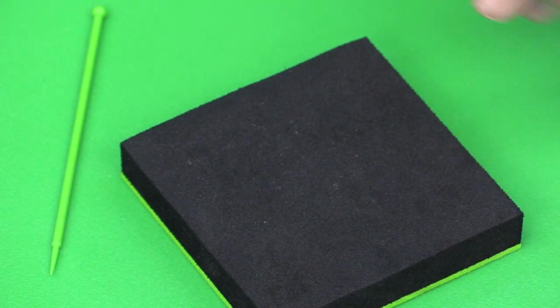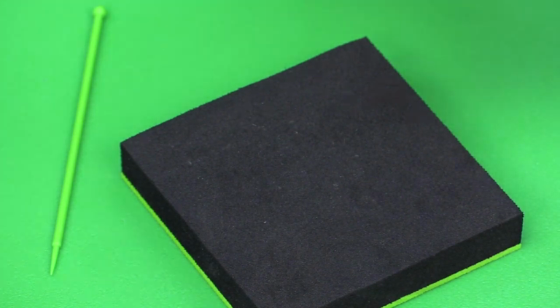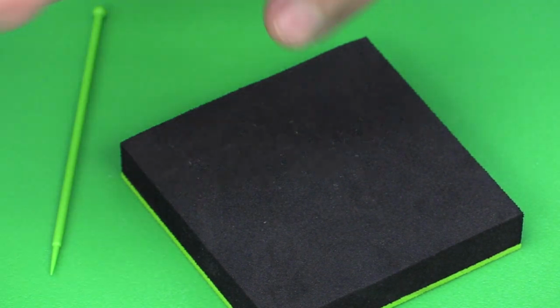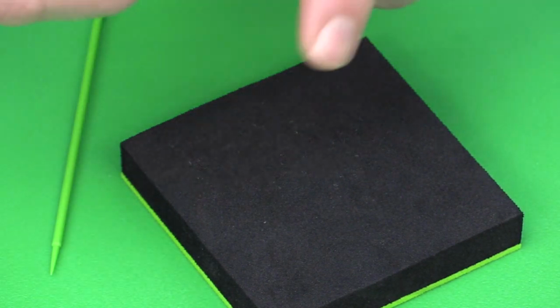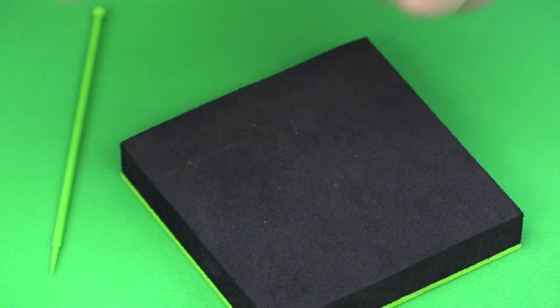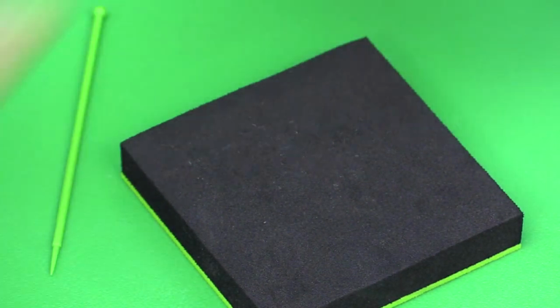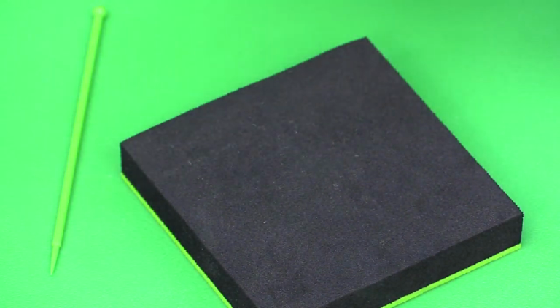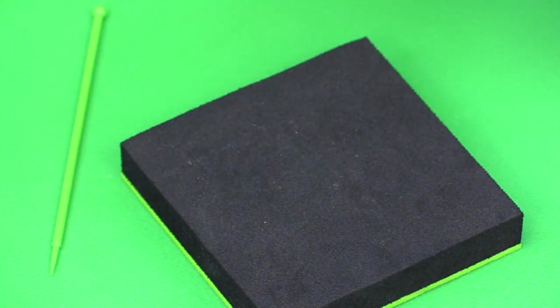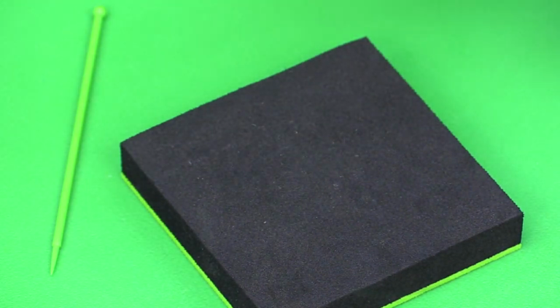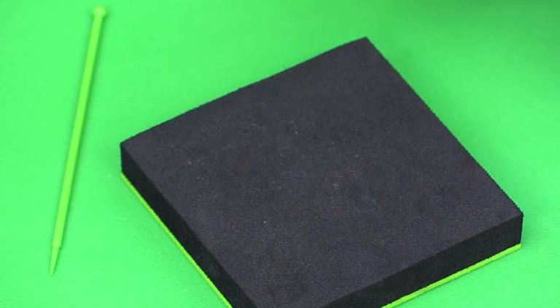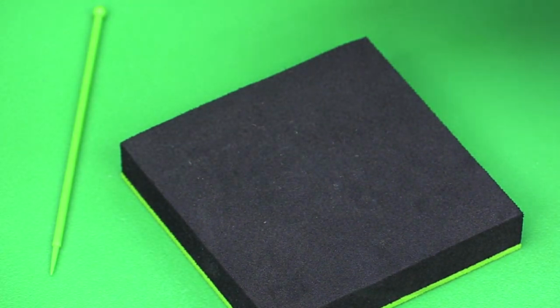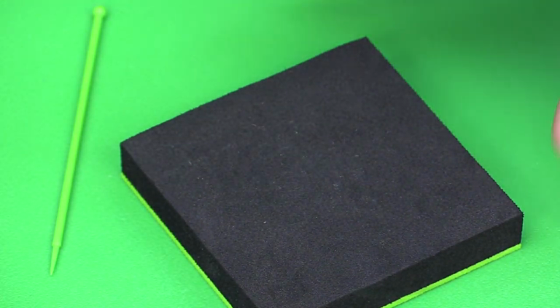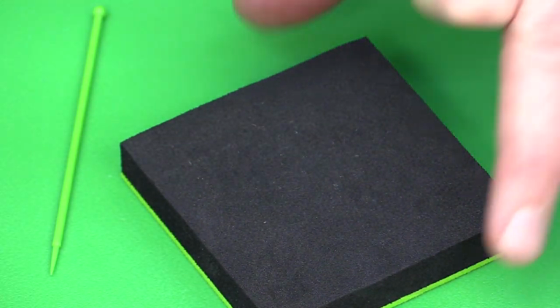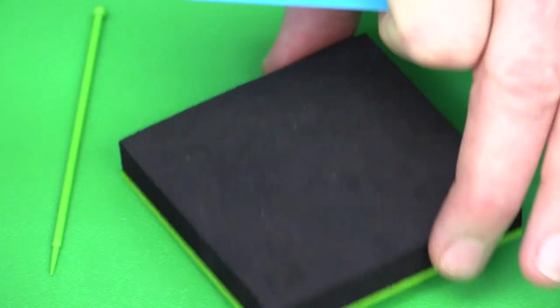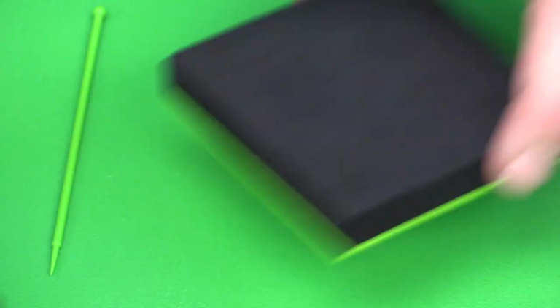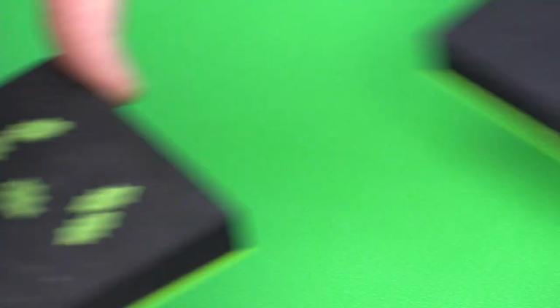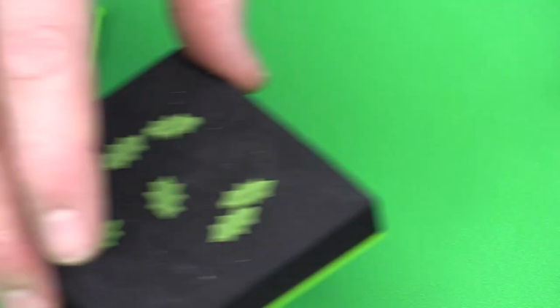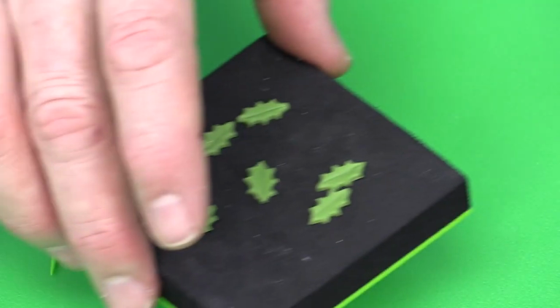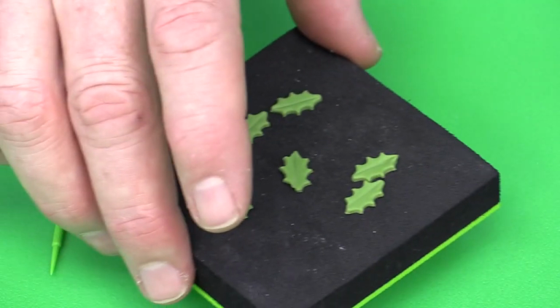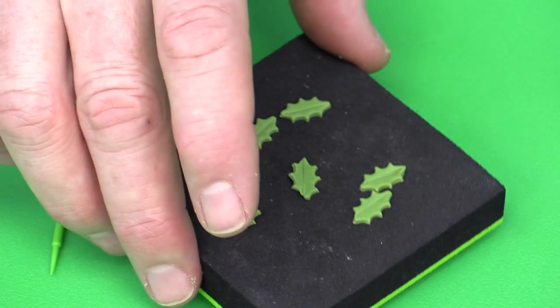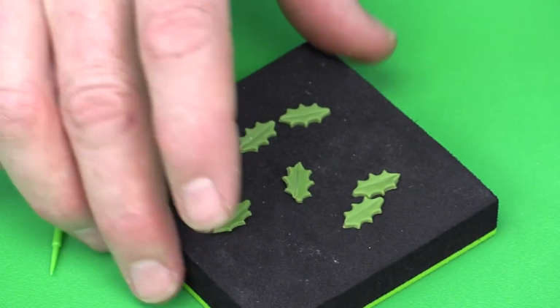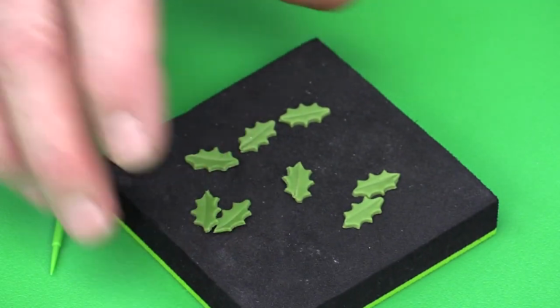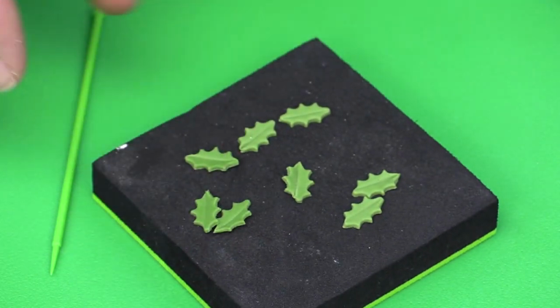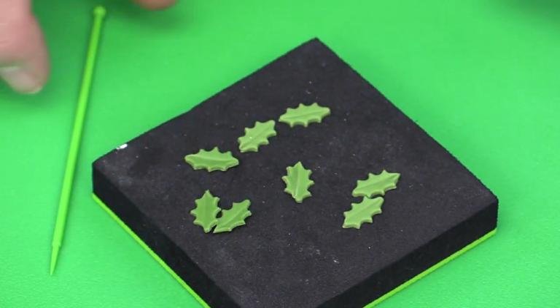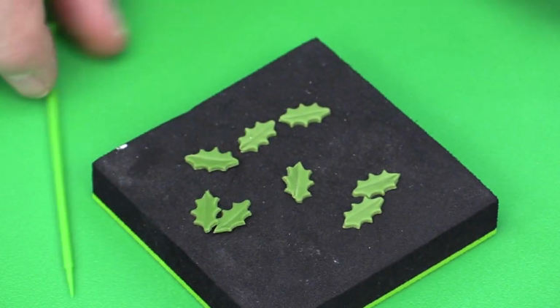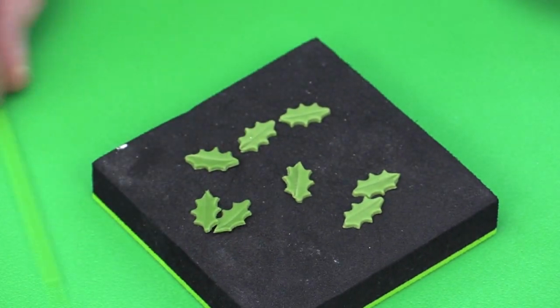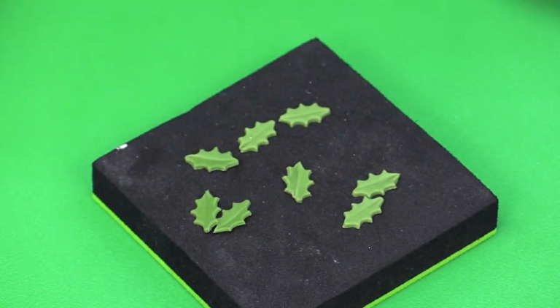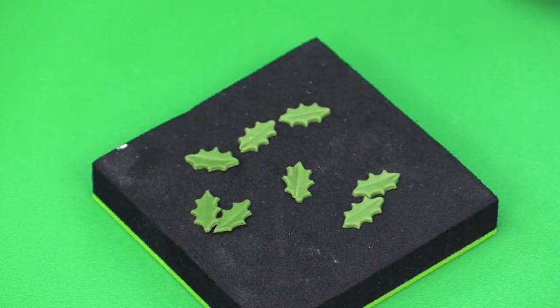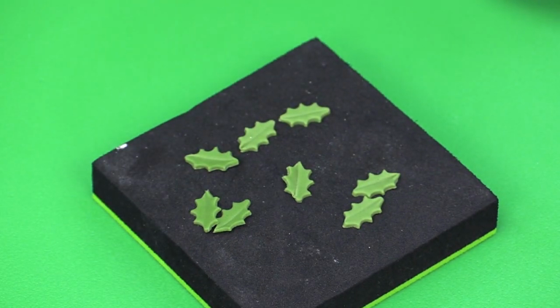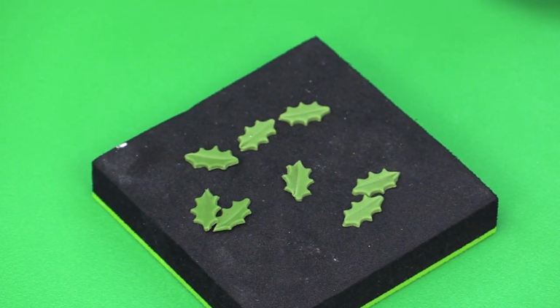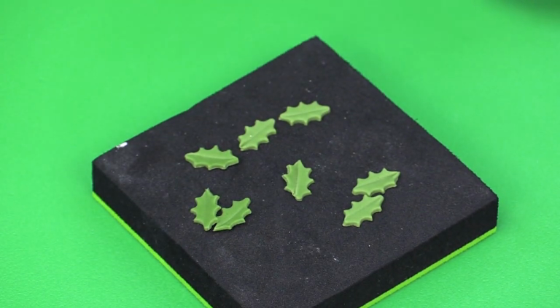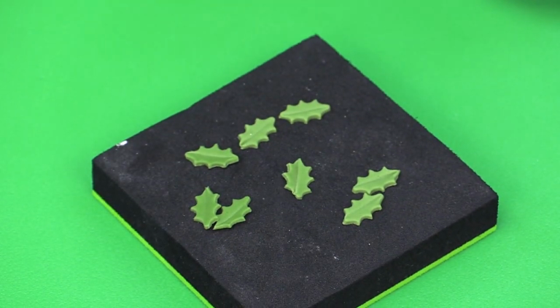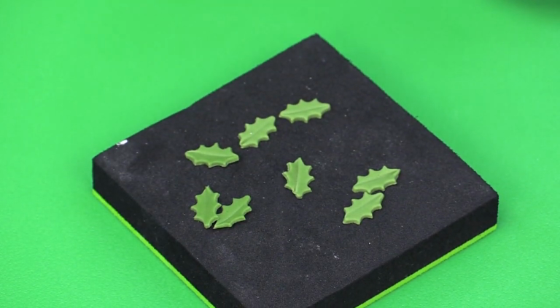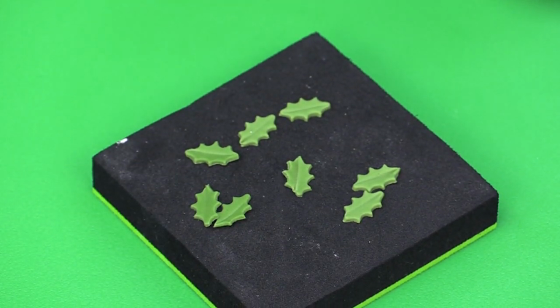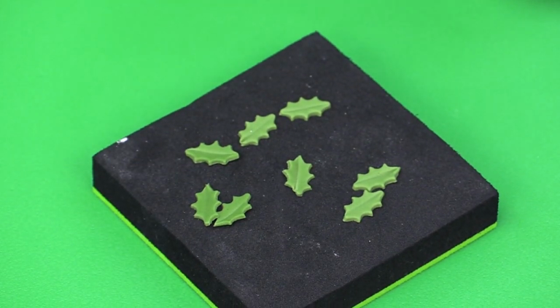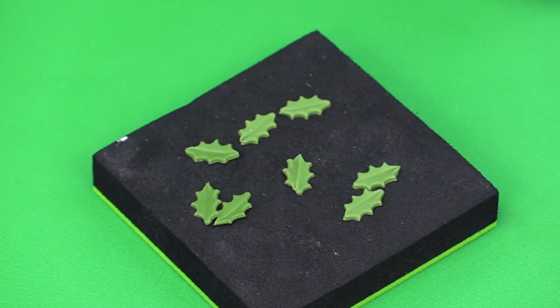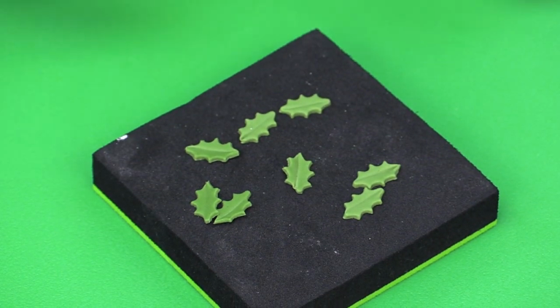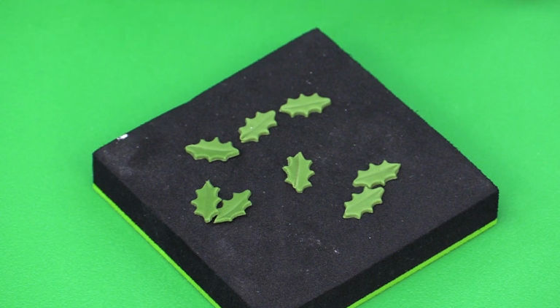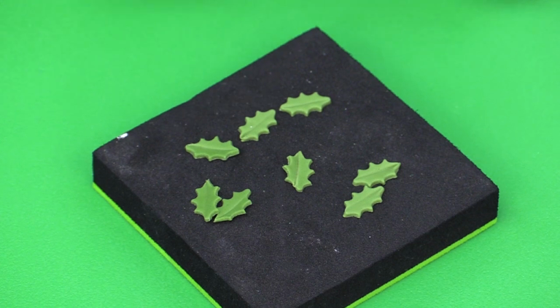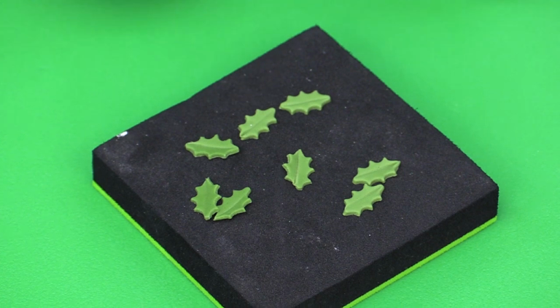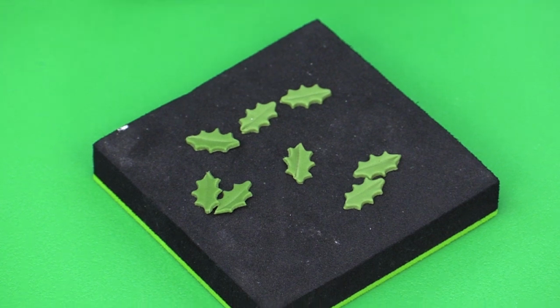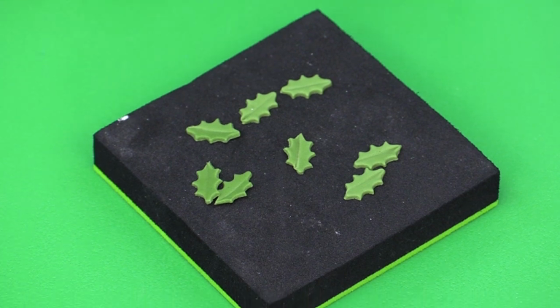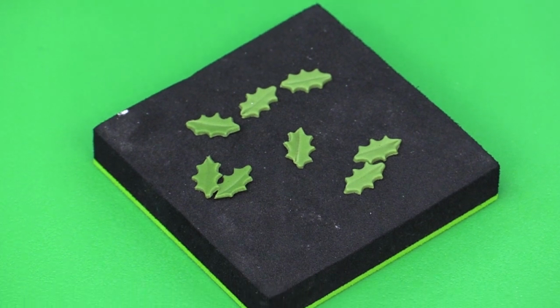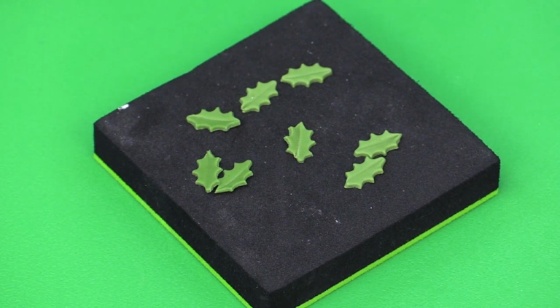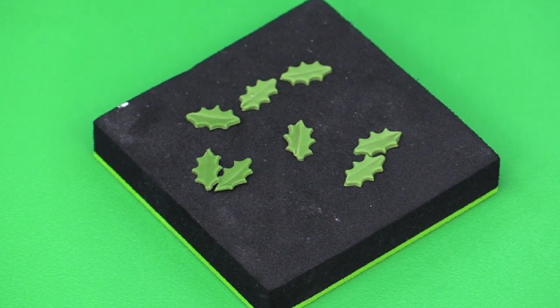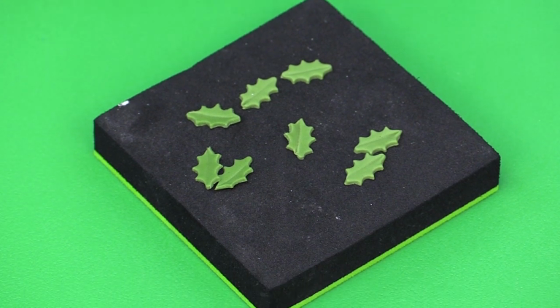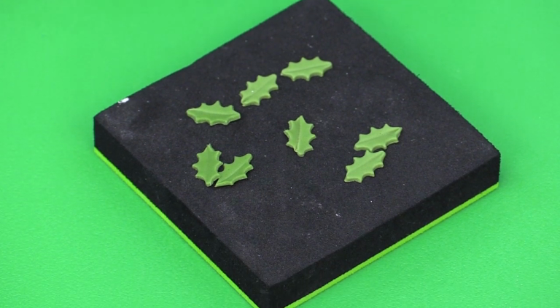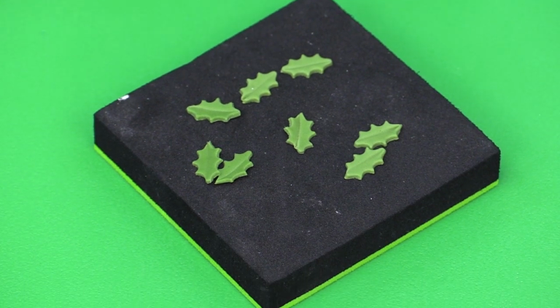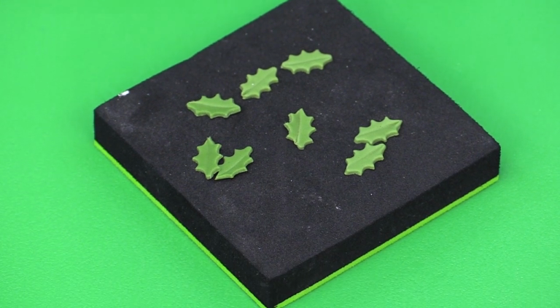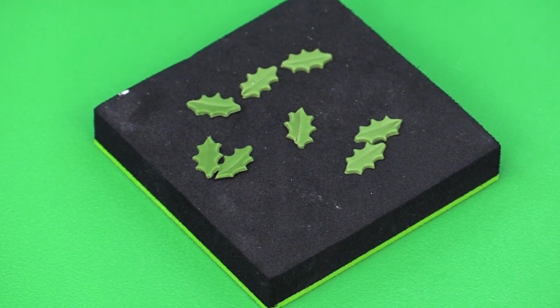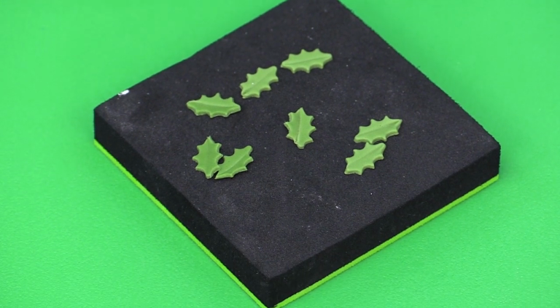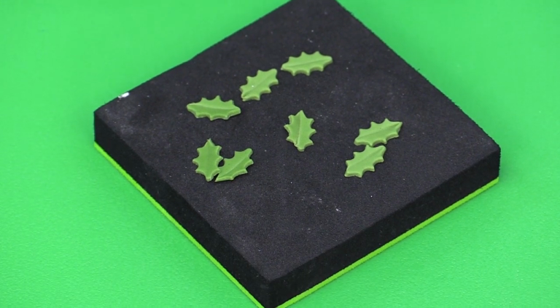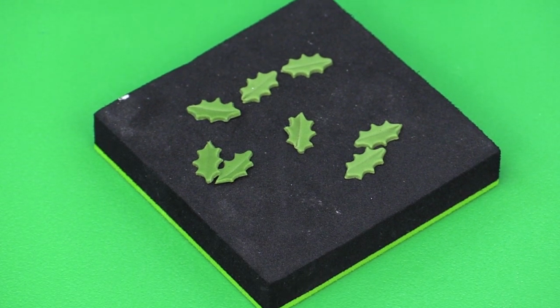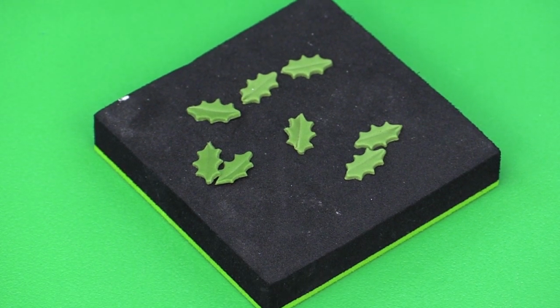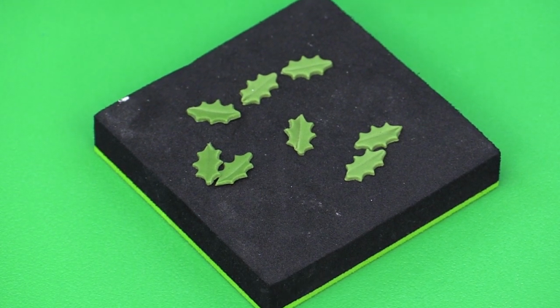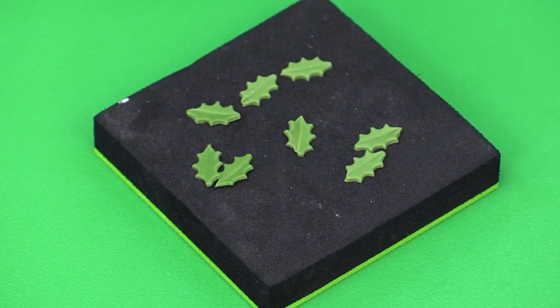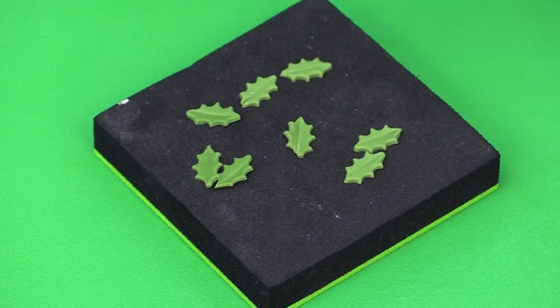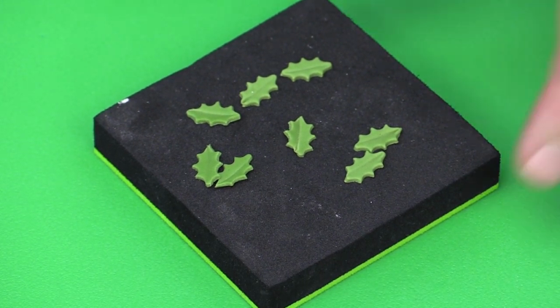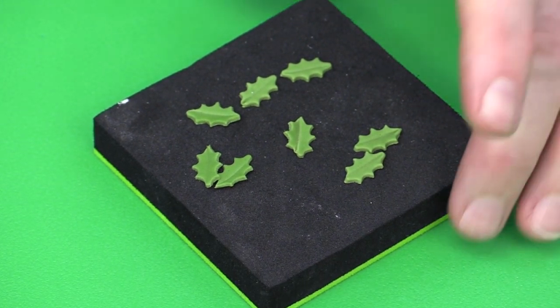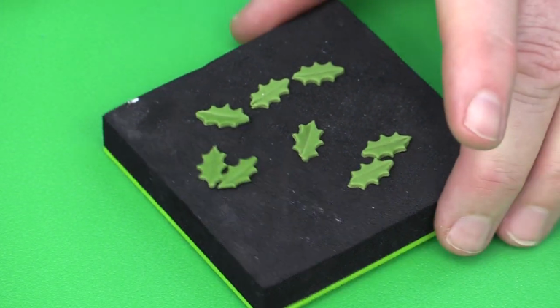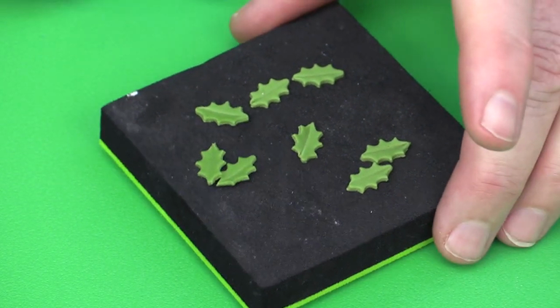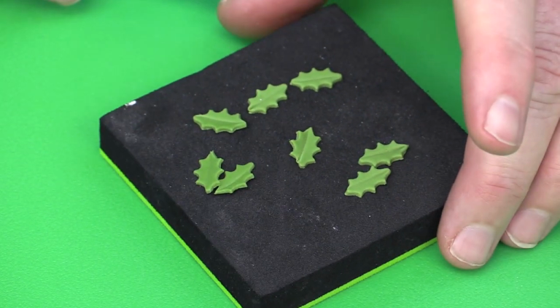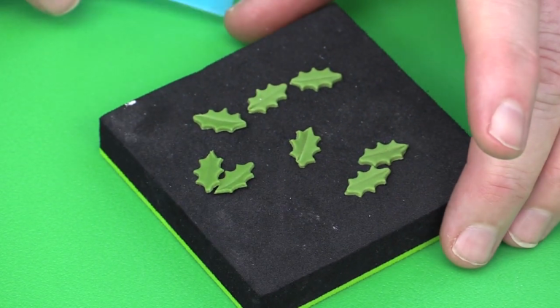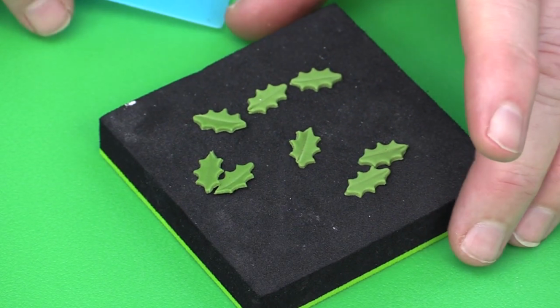These leaves would need to dry for probably about an hour. And if you have a food dehydrator just pop them in there for about 15 minutes and they will be totally dry.